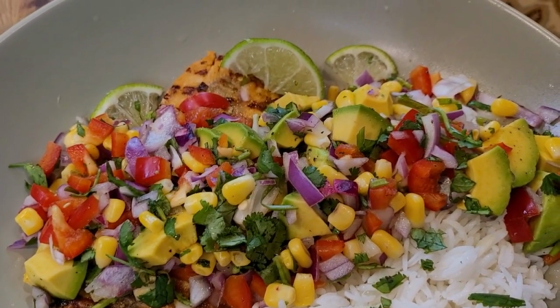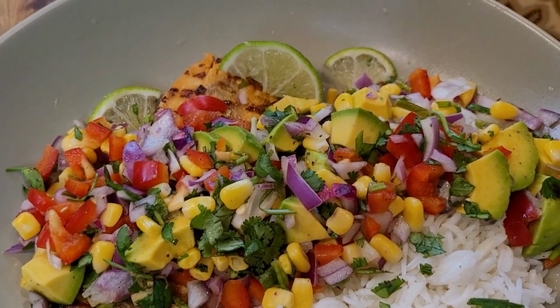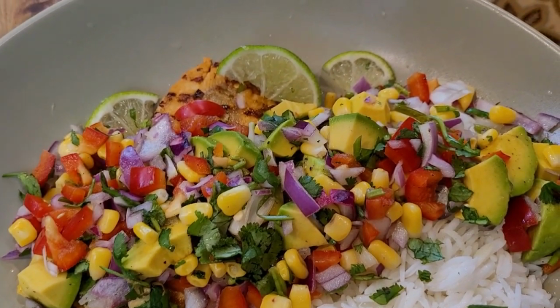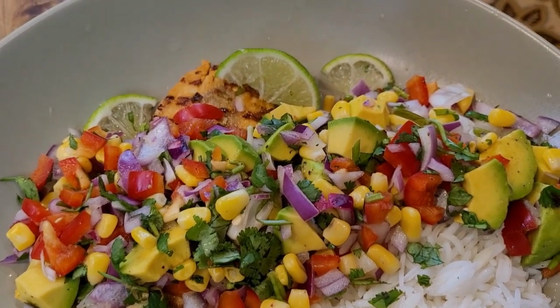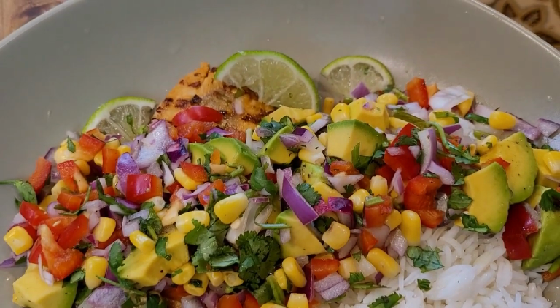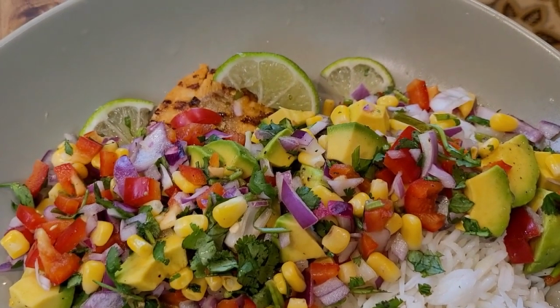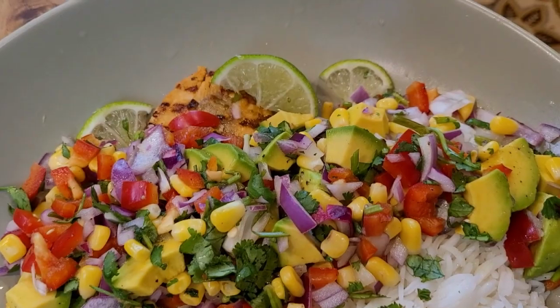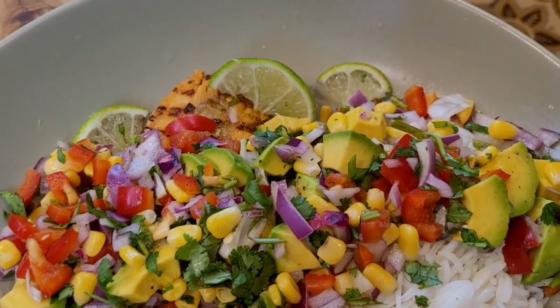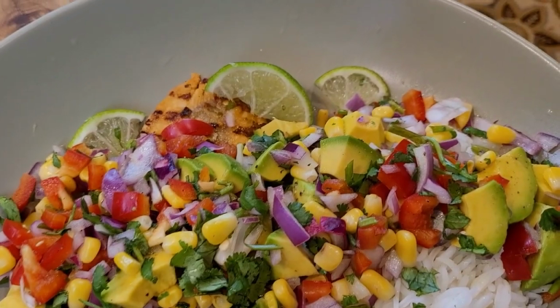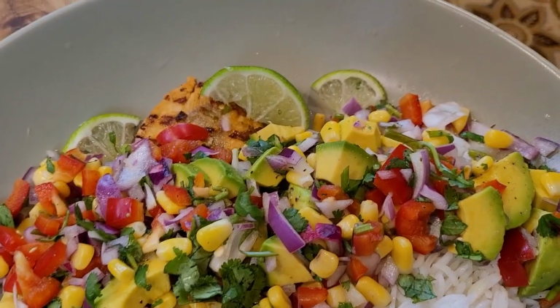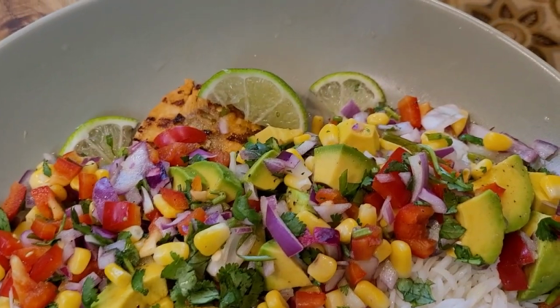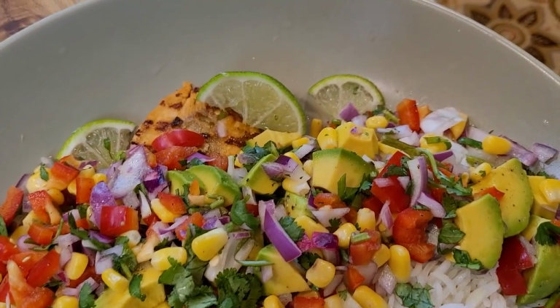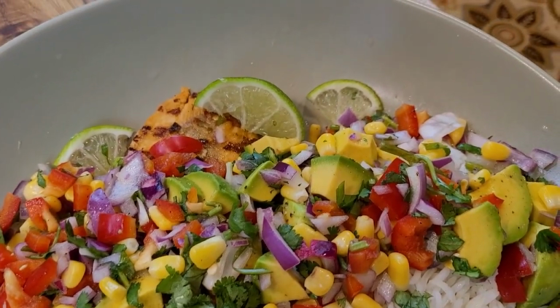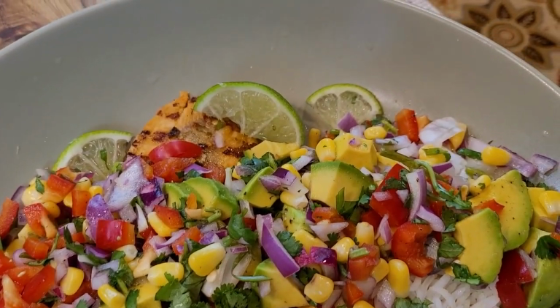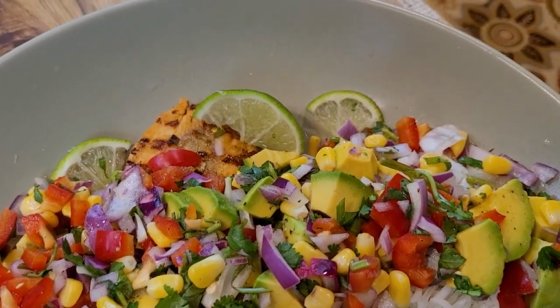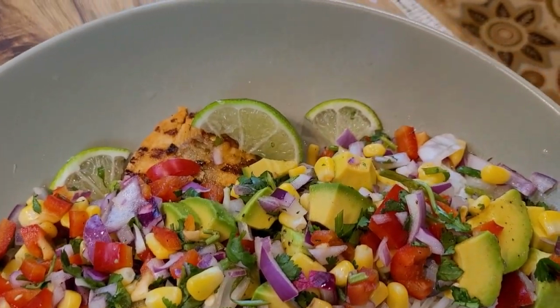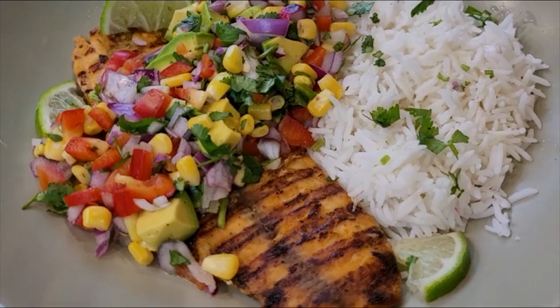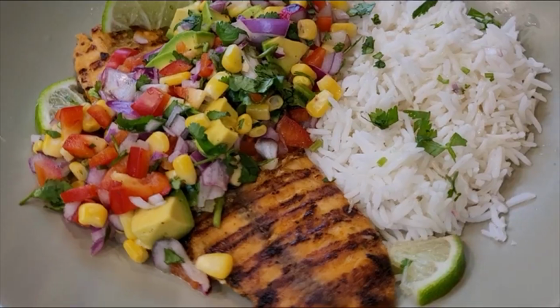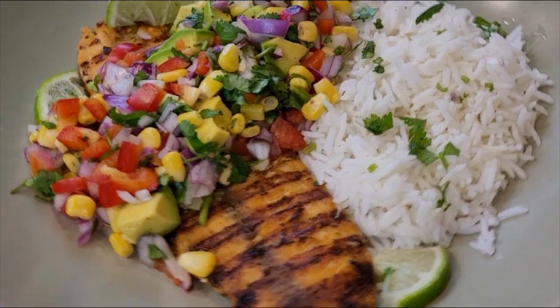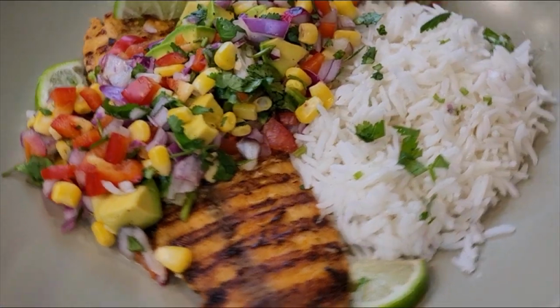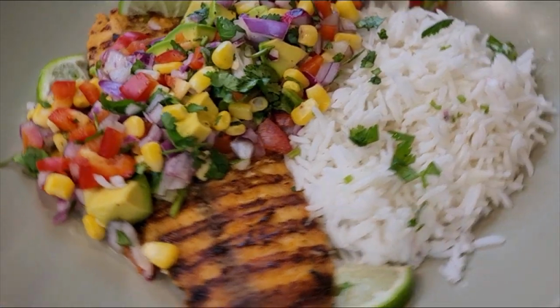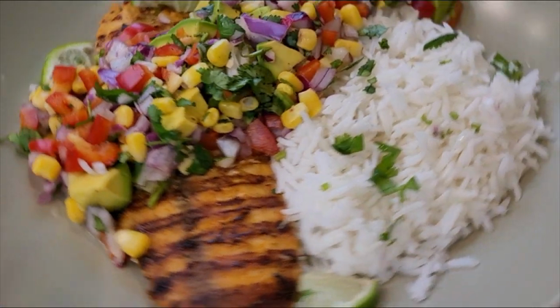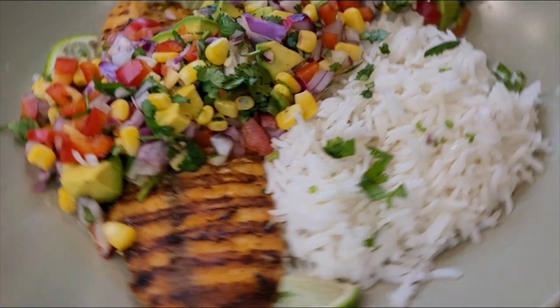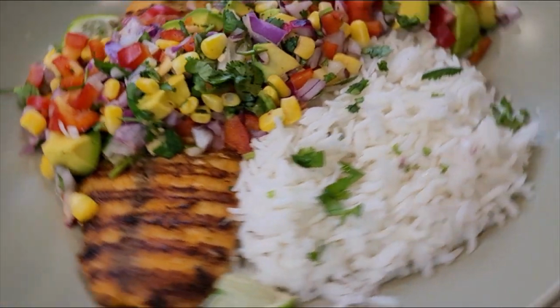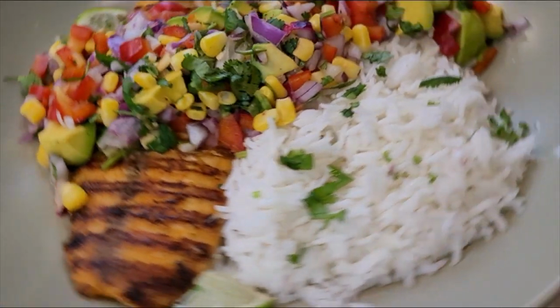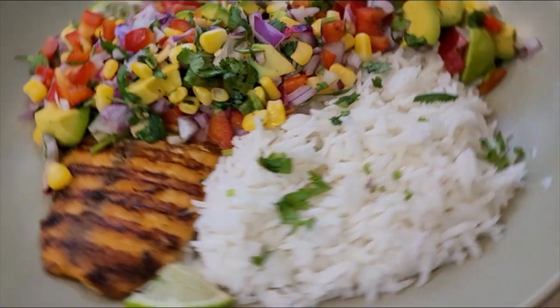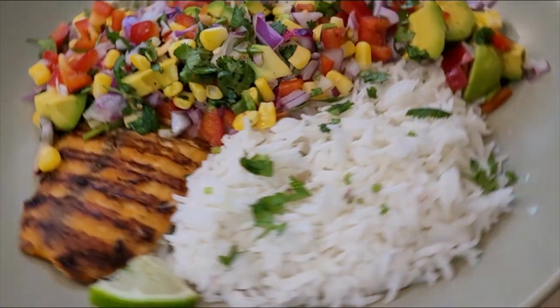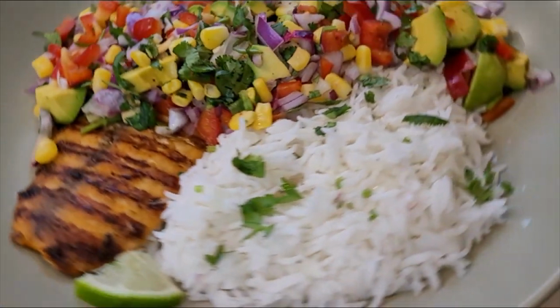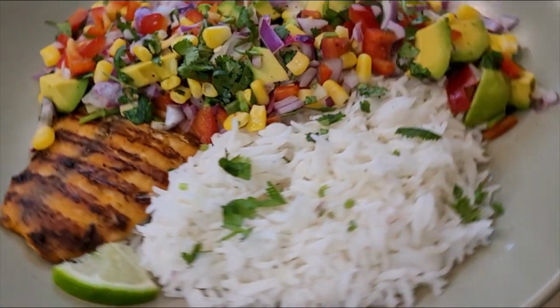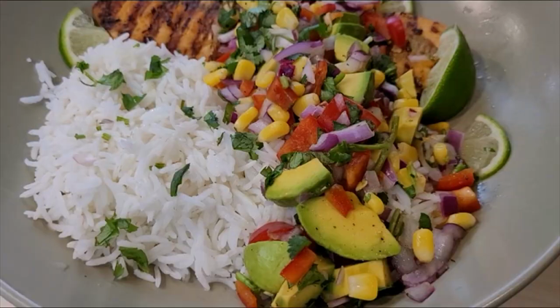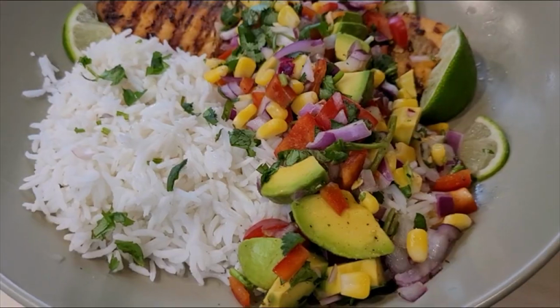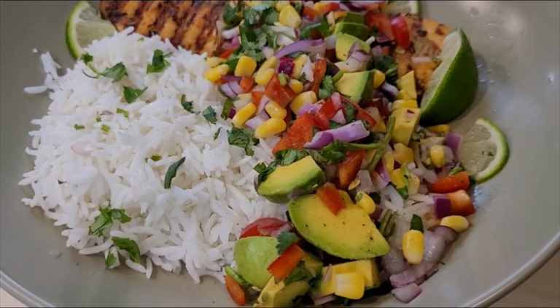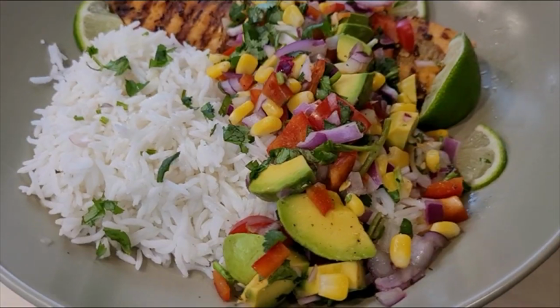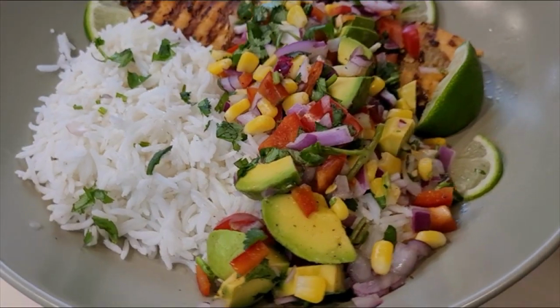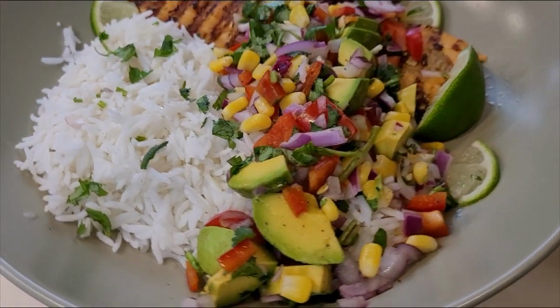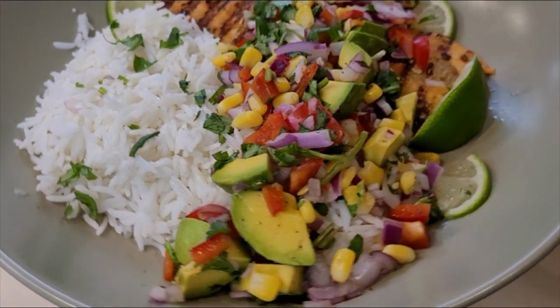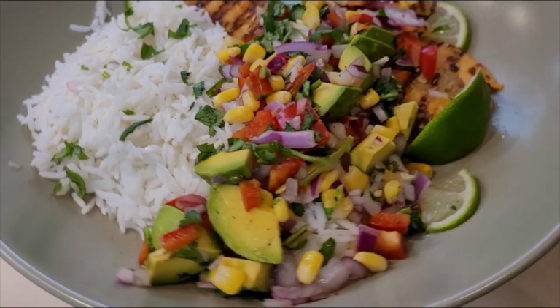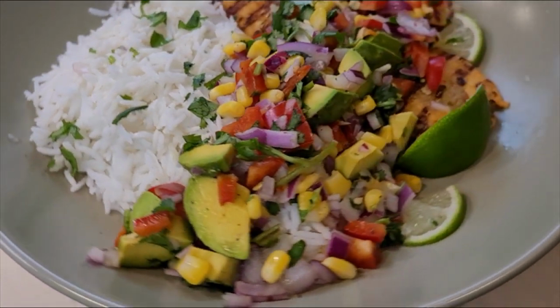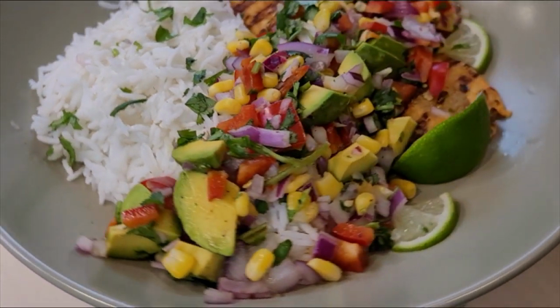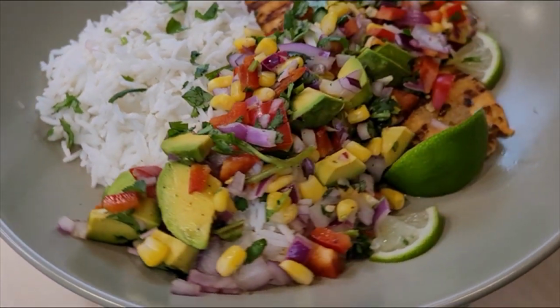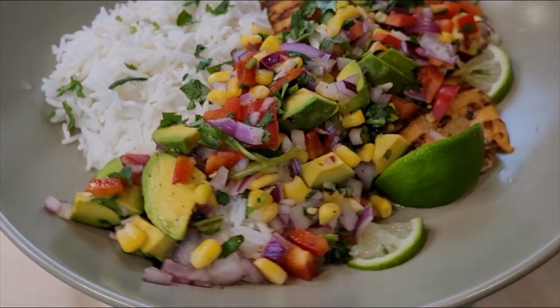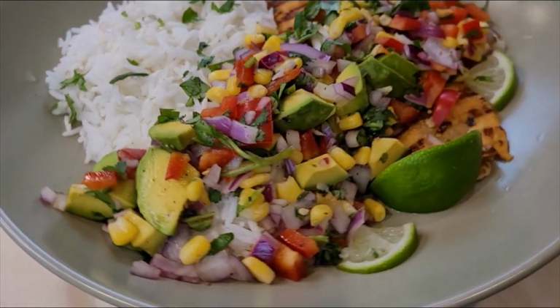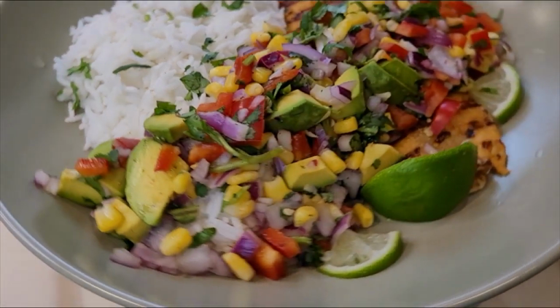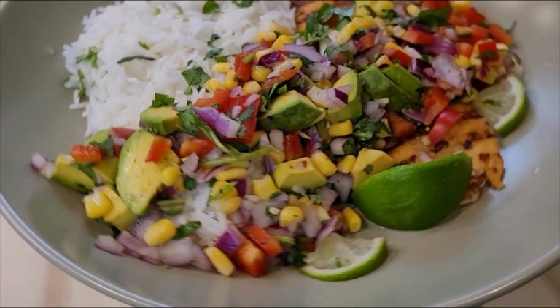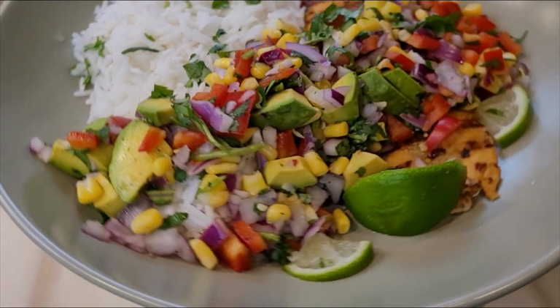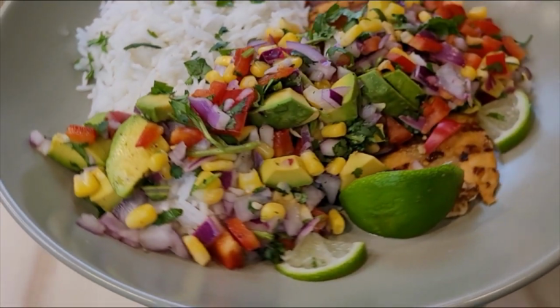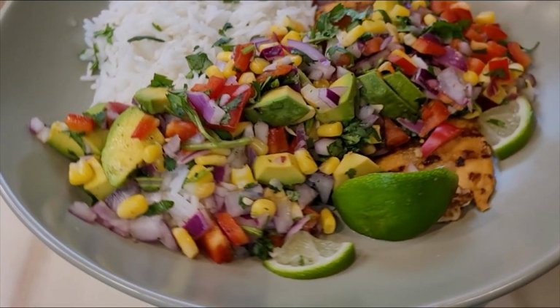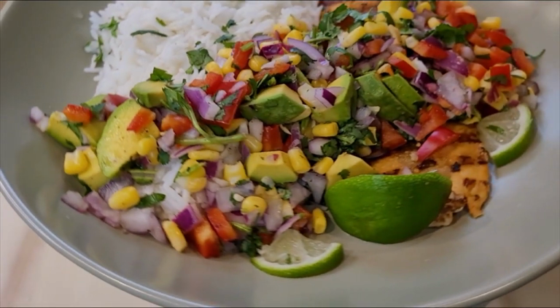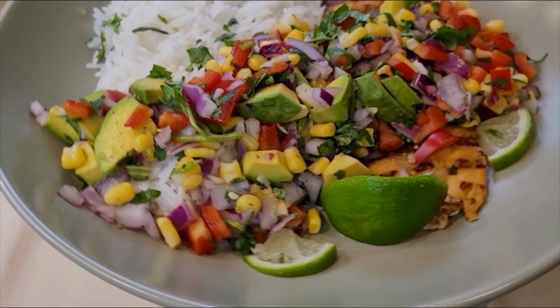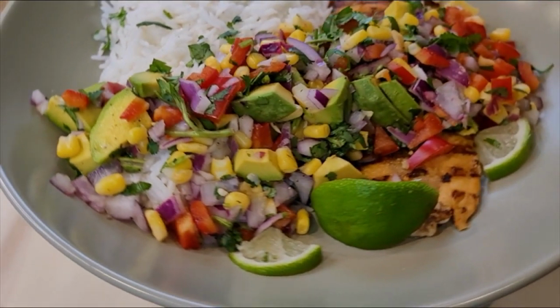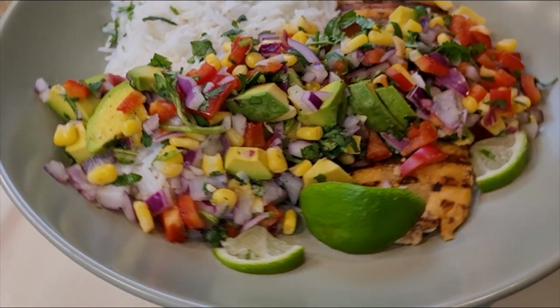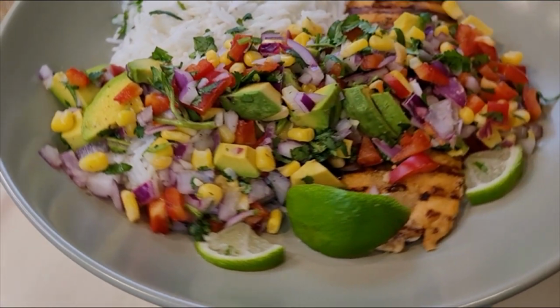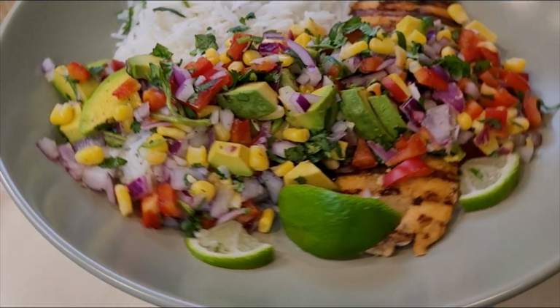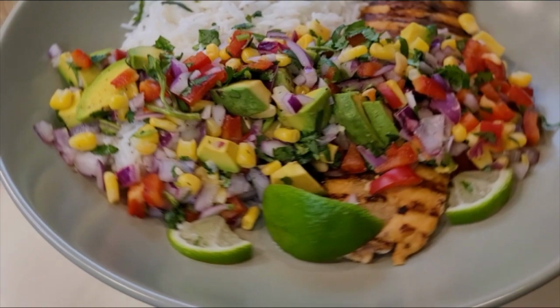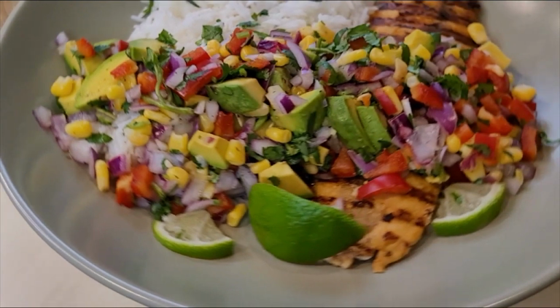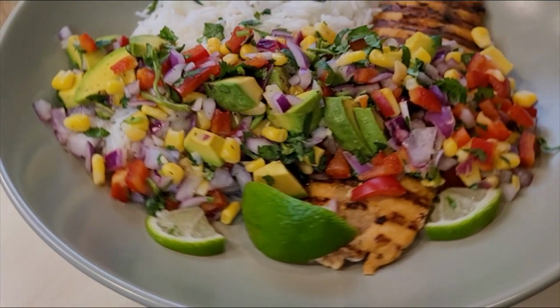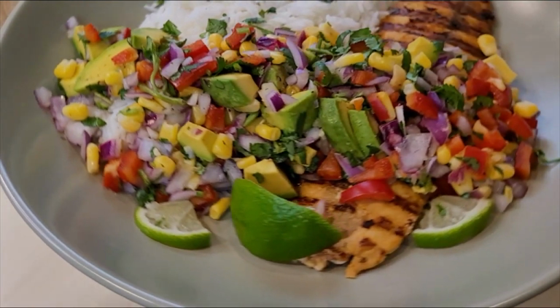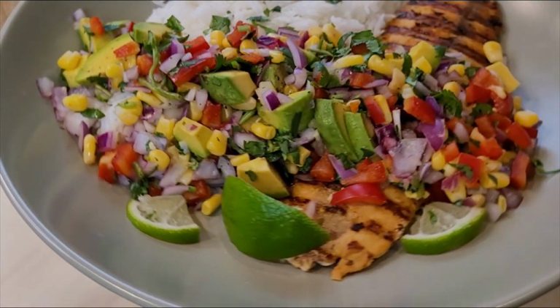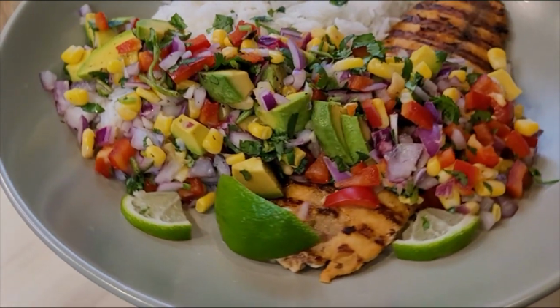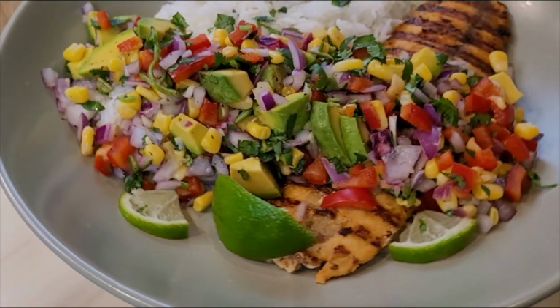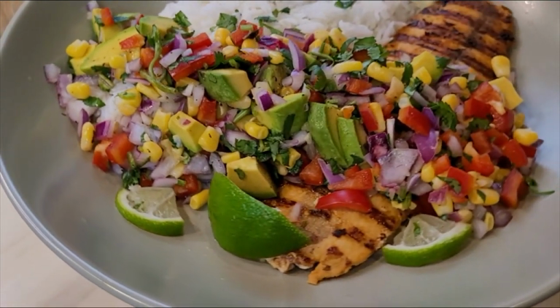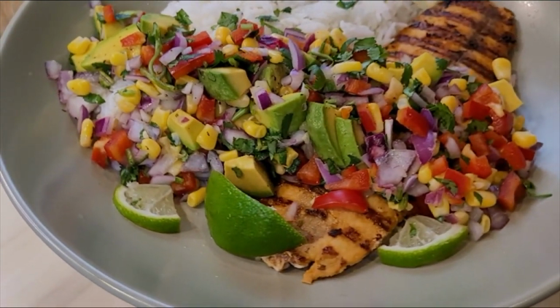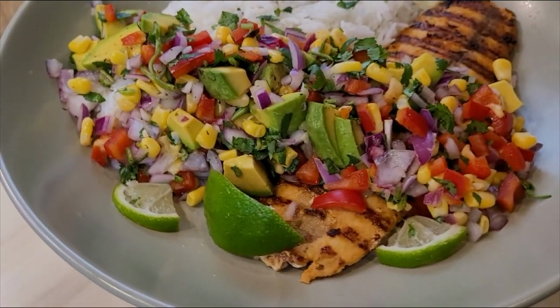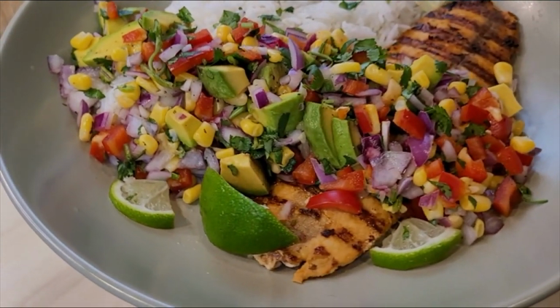It is so easy to make and is healthy to eat, so let's start making grilled salmon with avocado and corn salad.